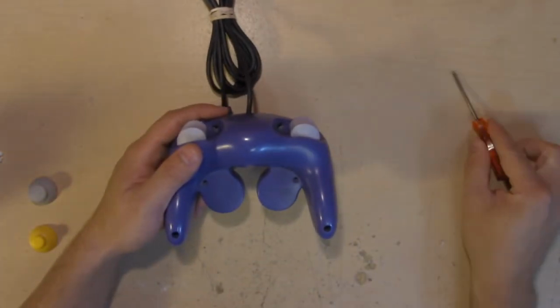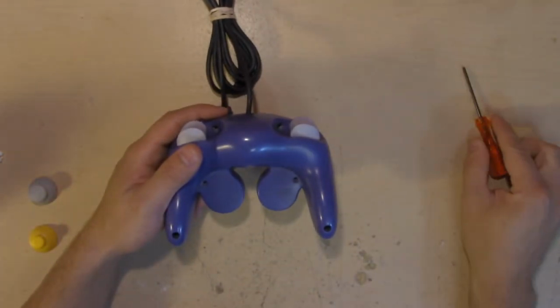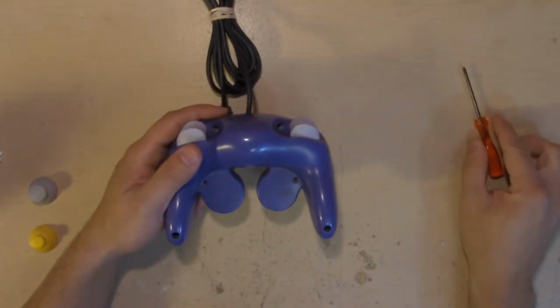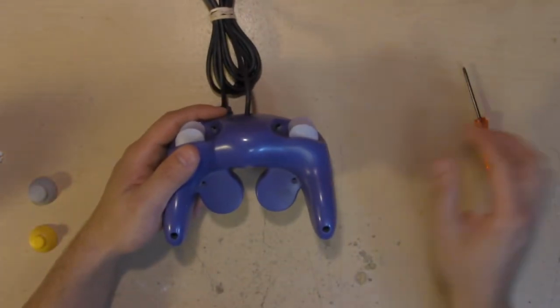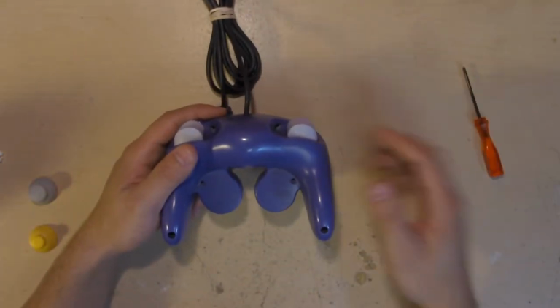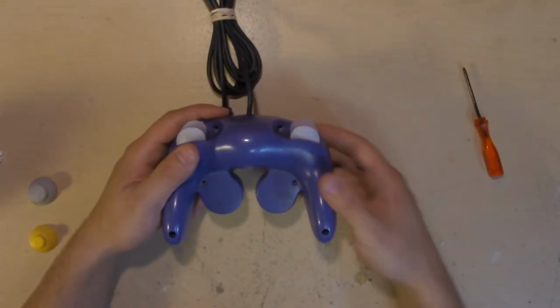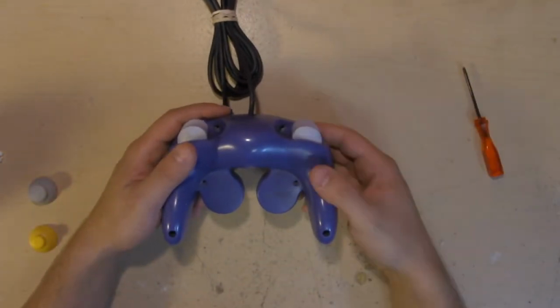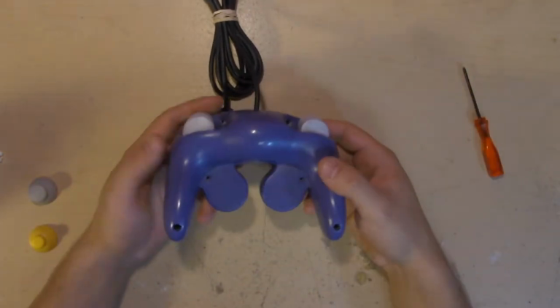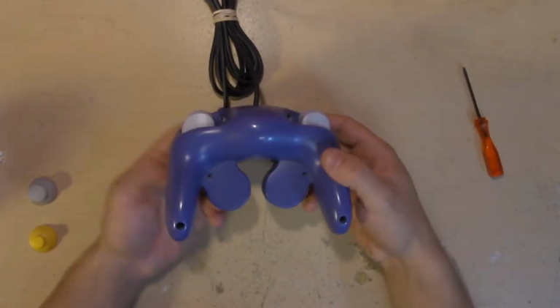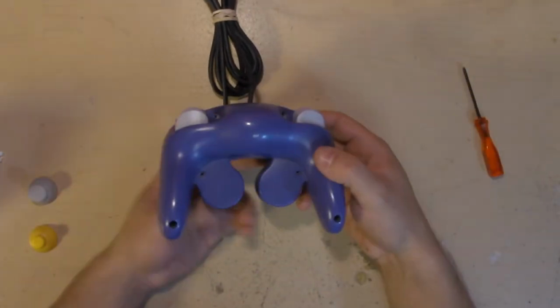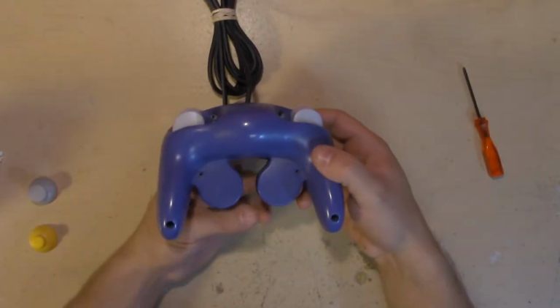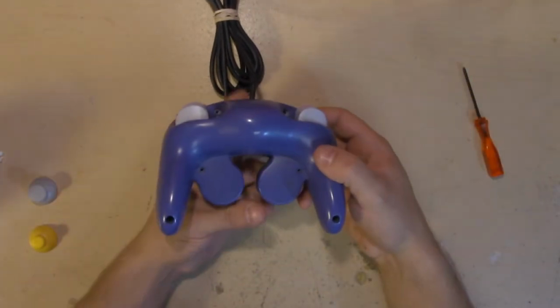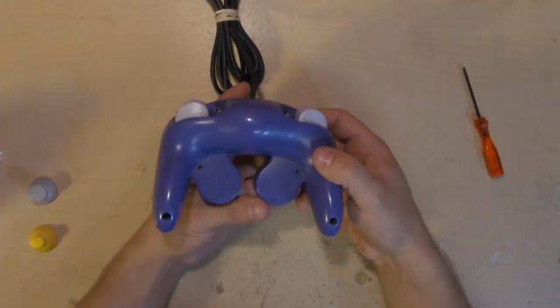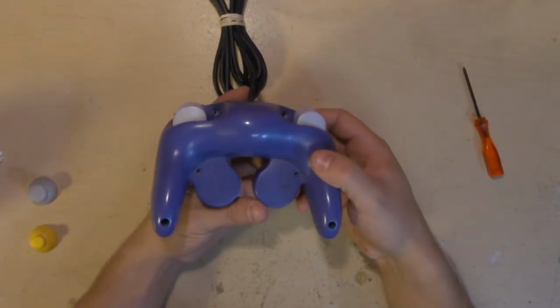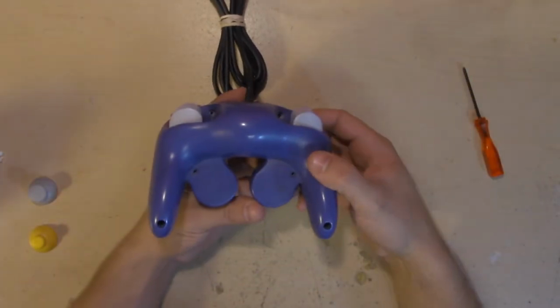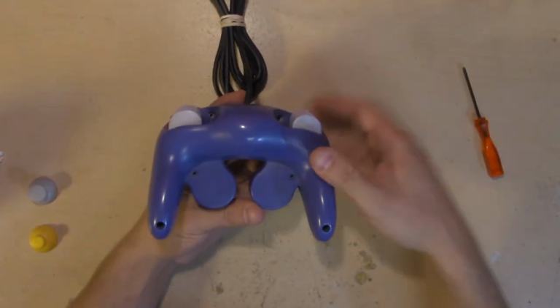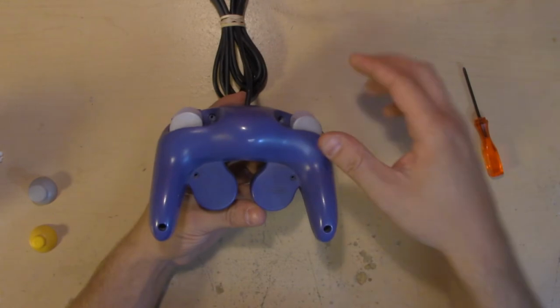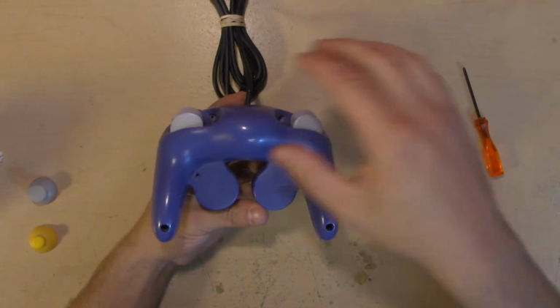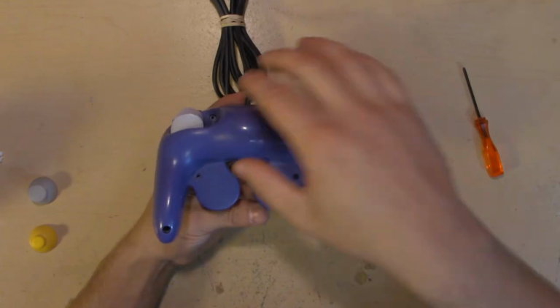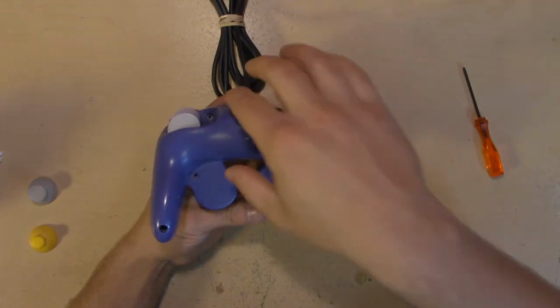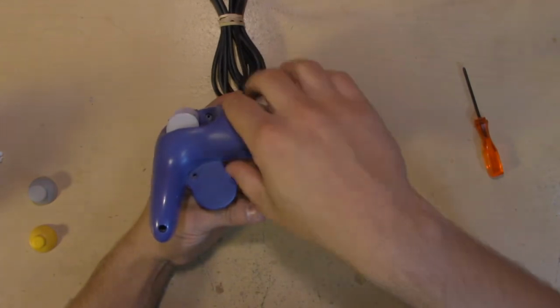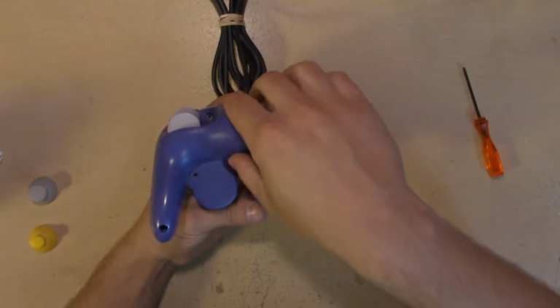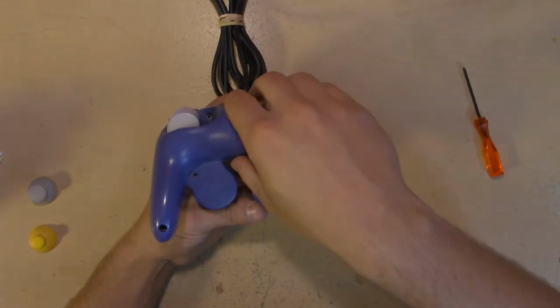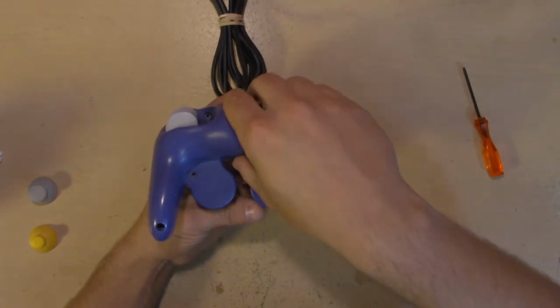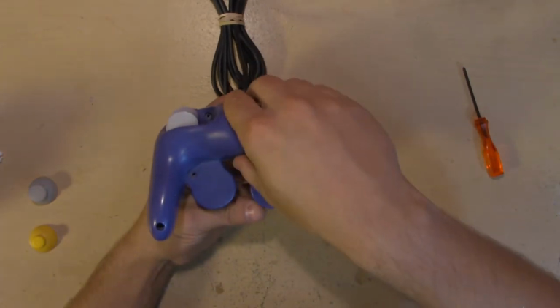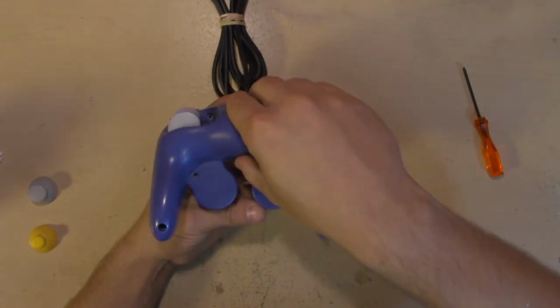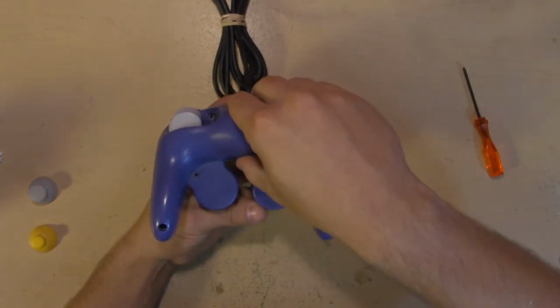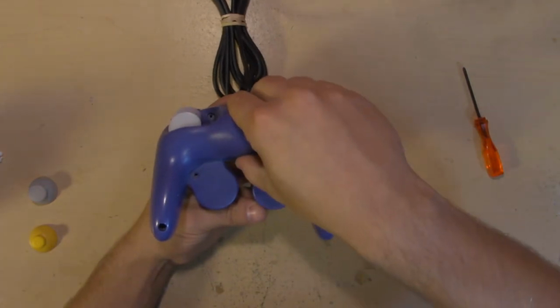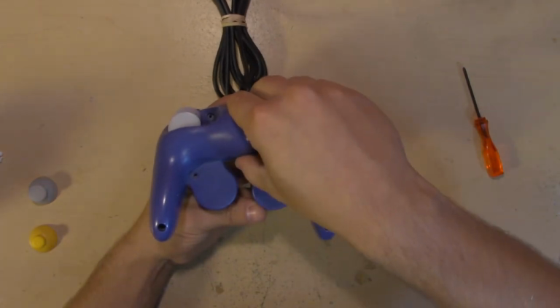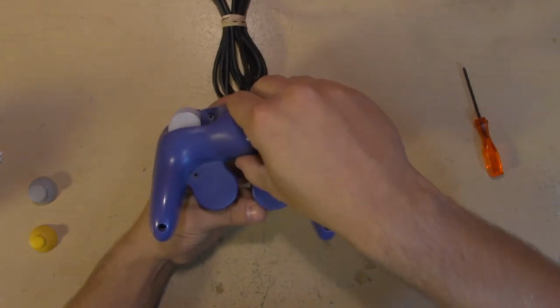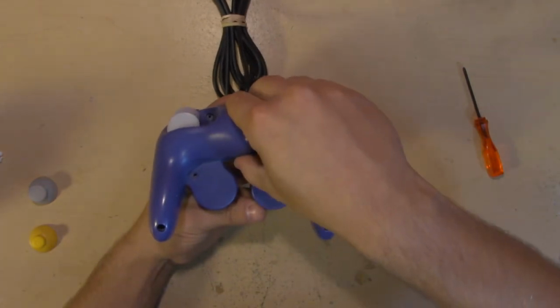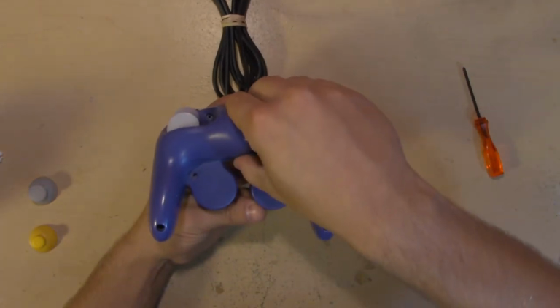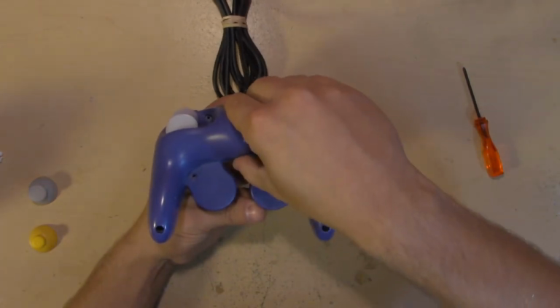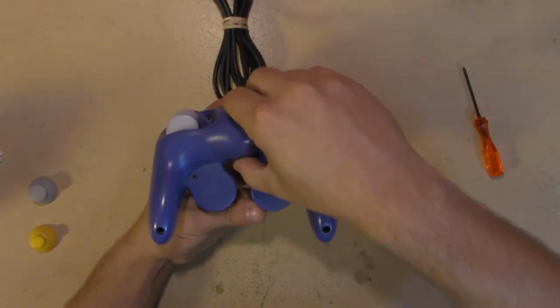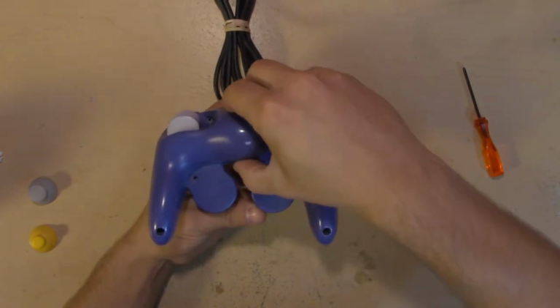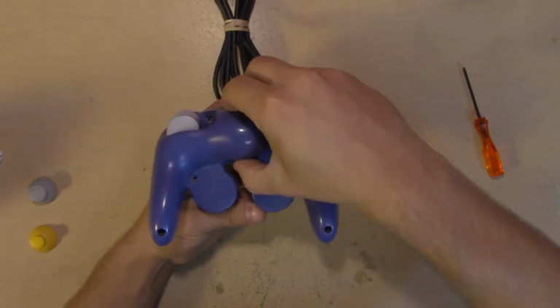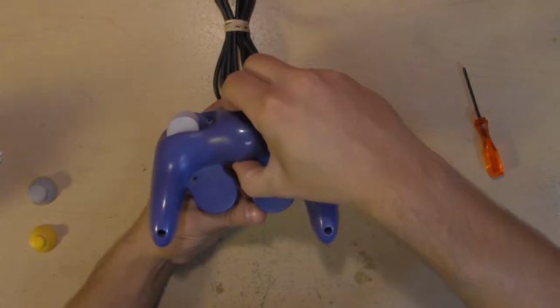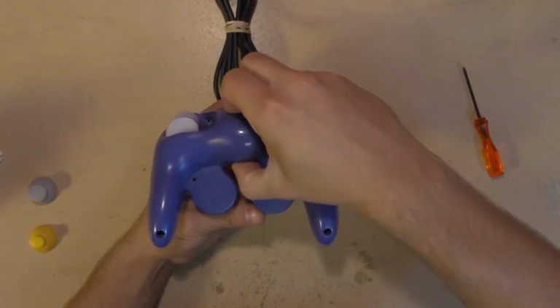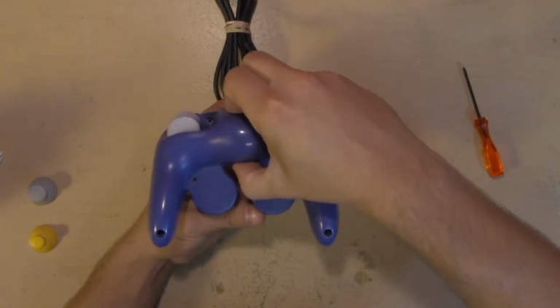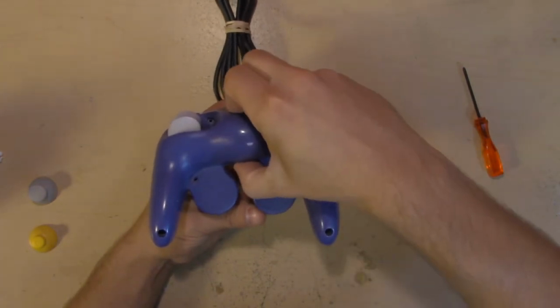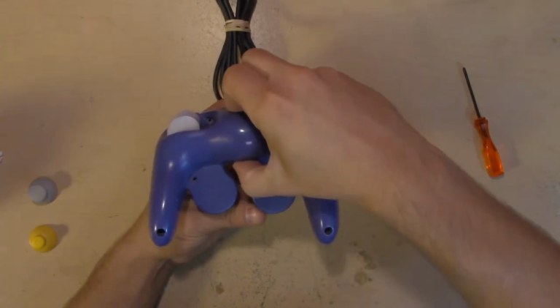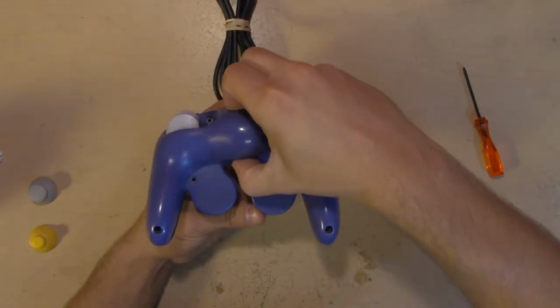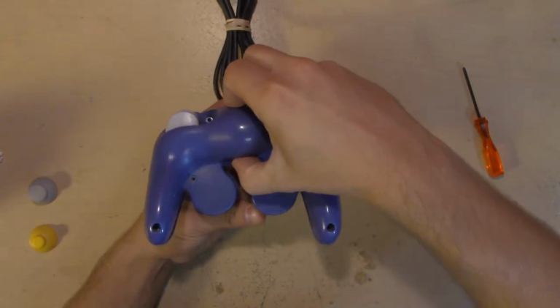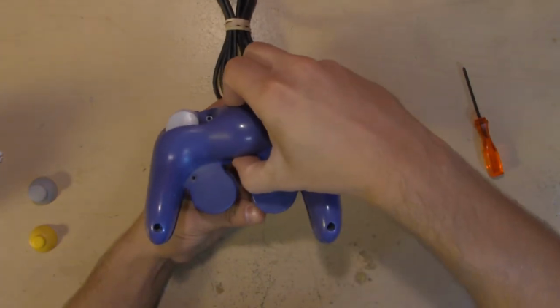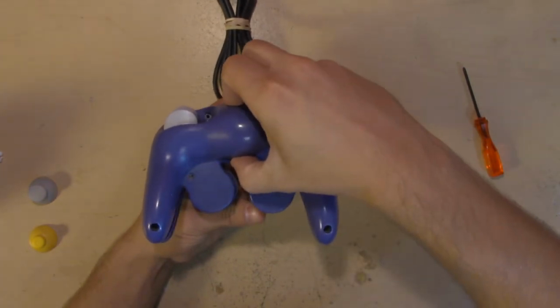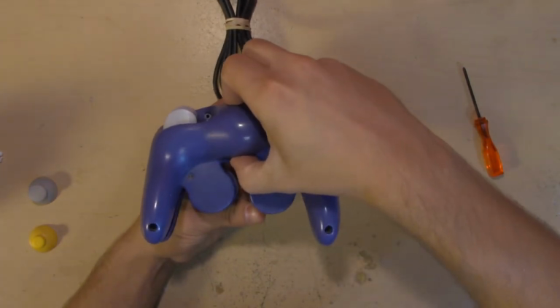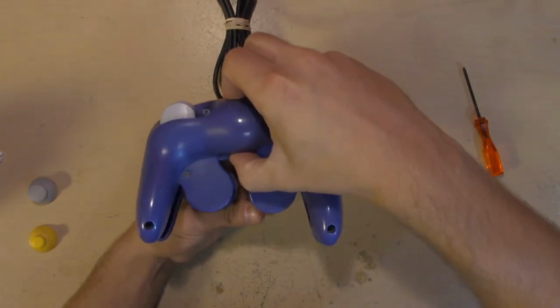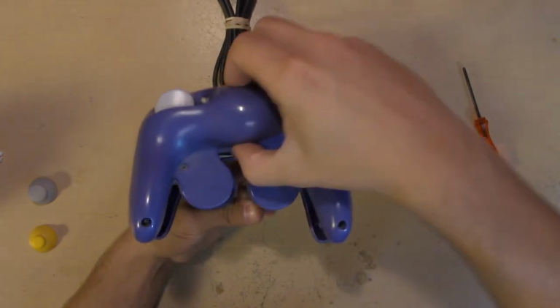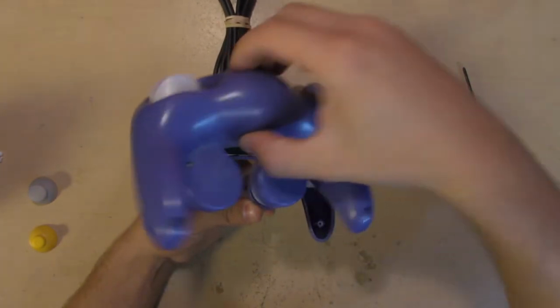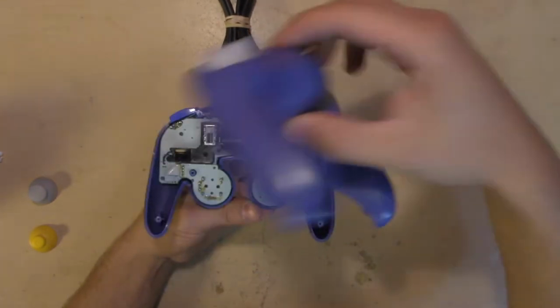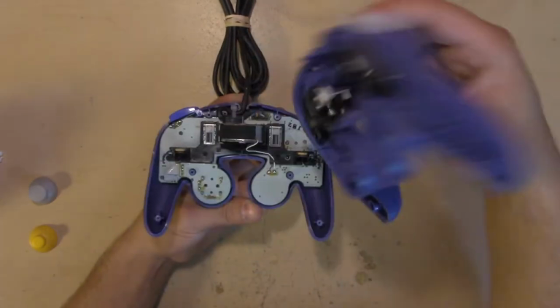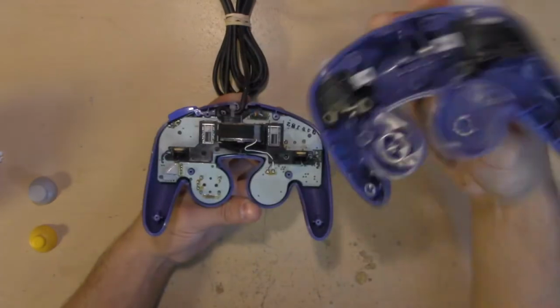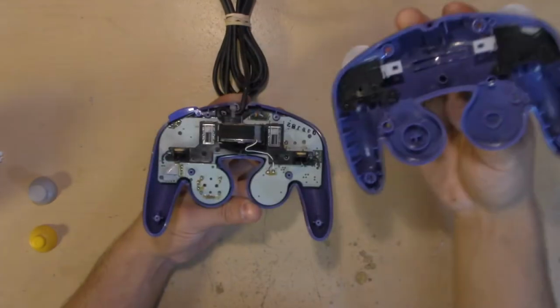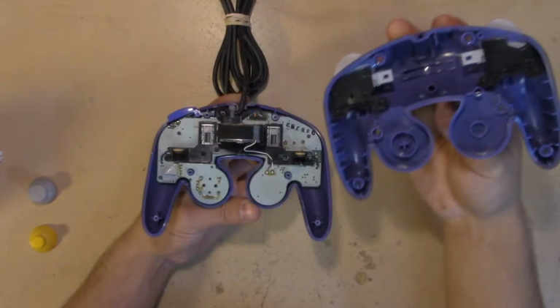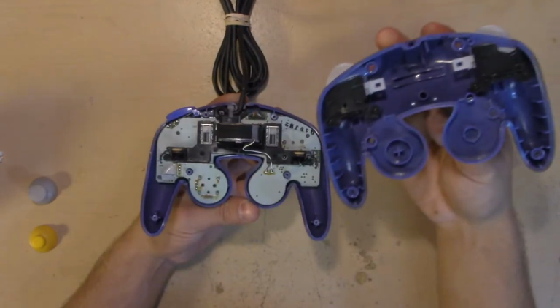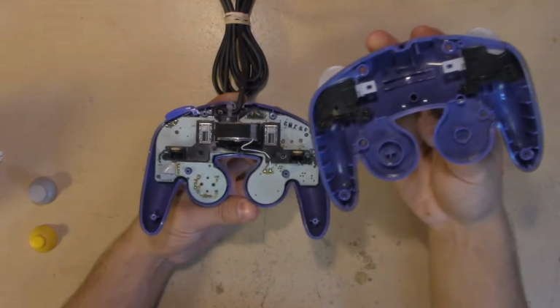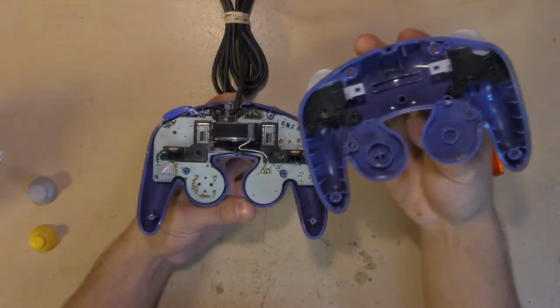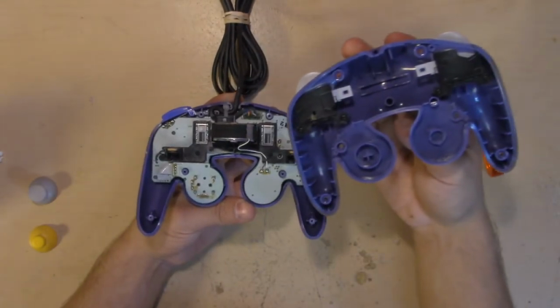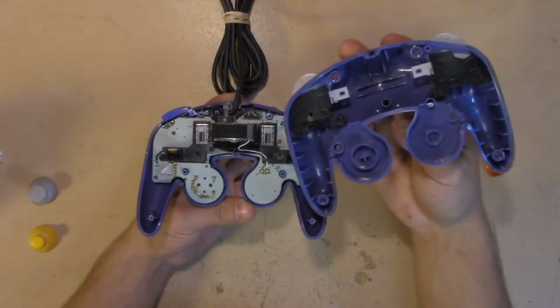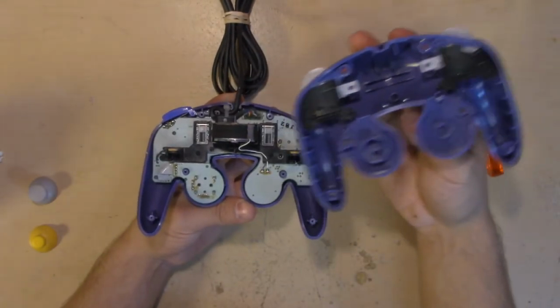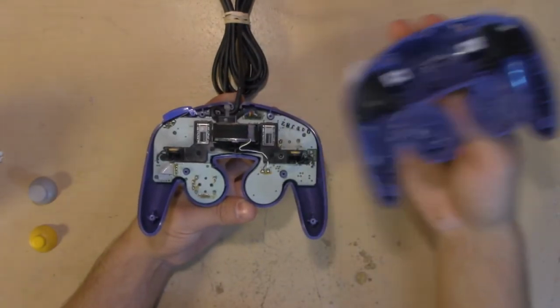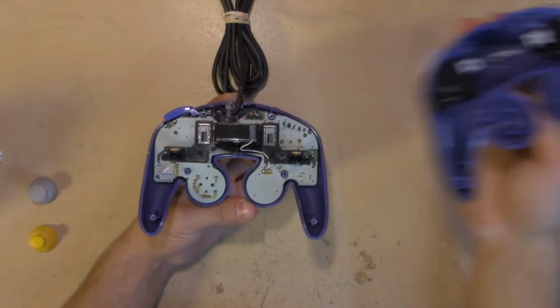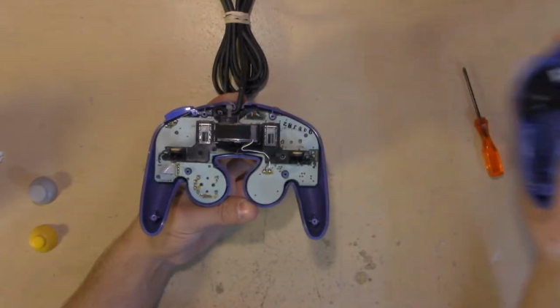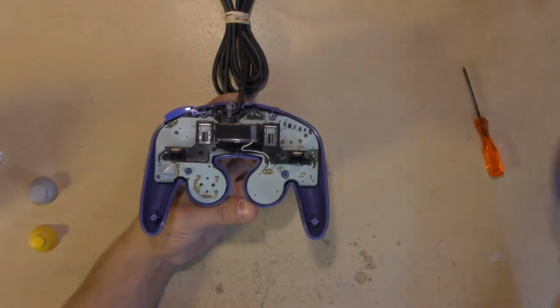Now that all the screws are out, just simply pull this back panel off and set that aside.